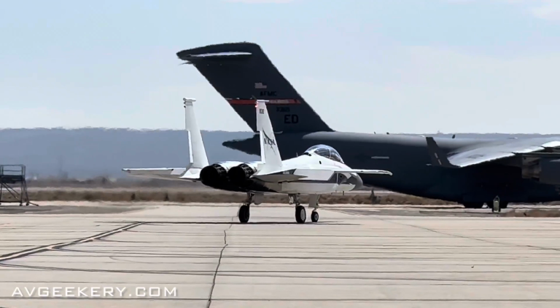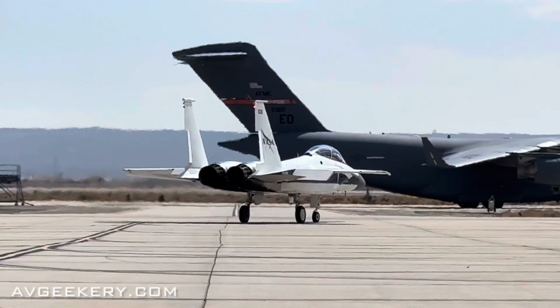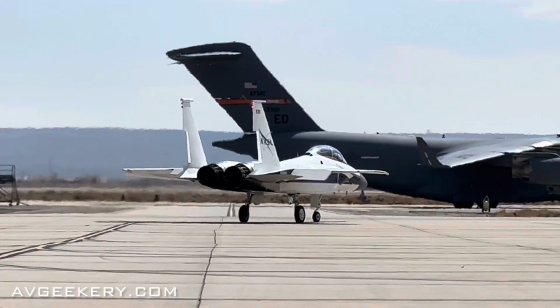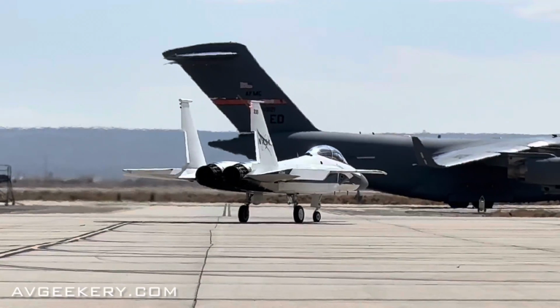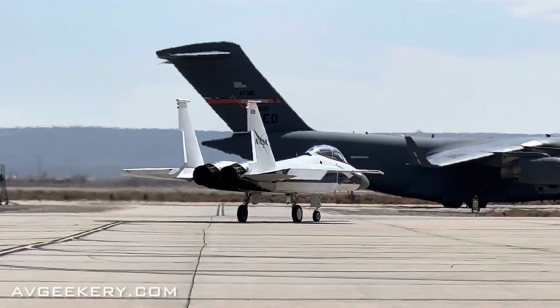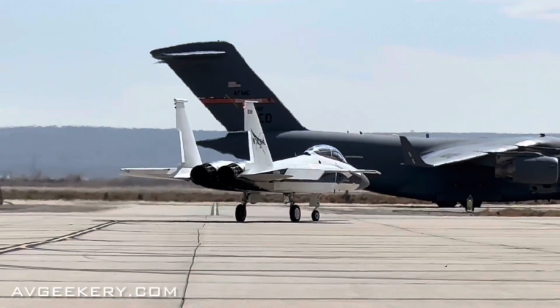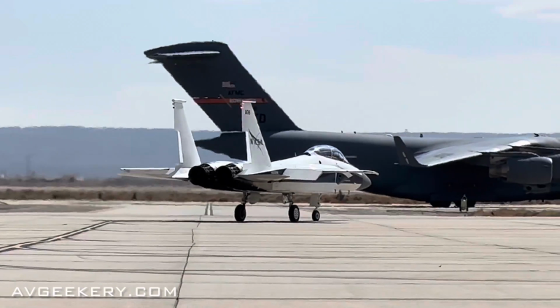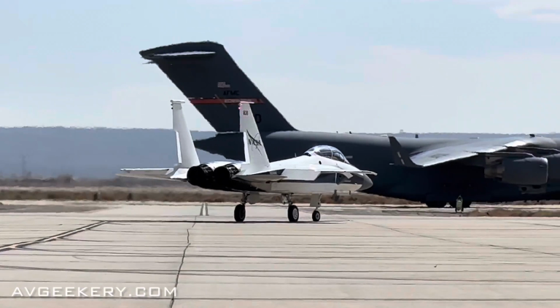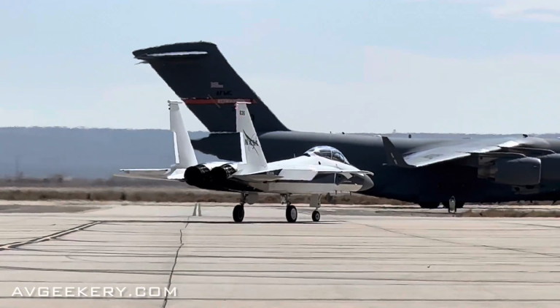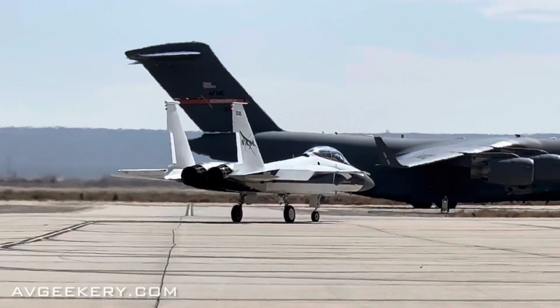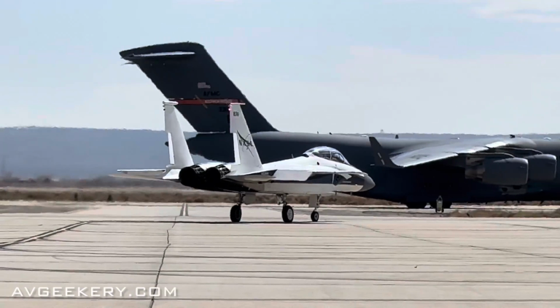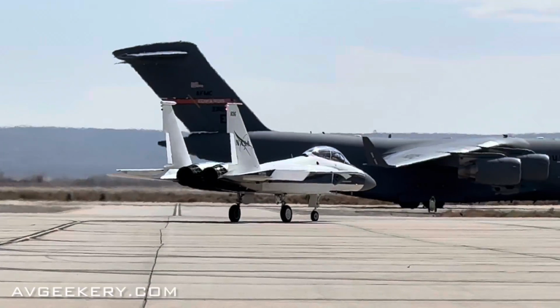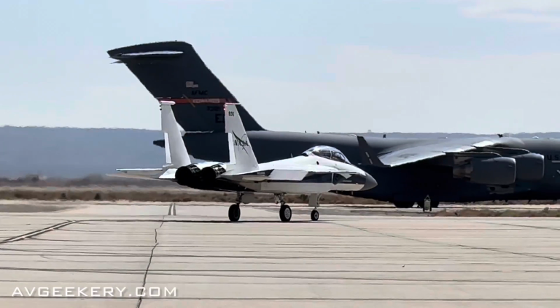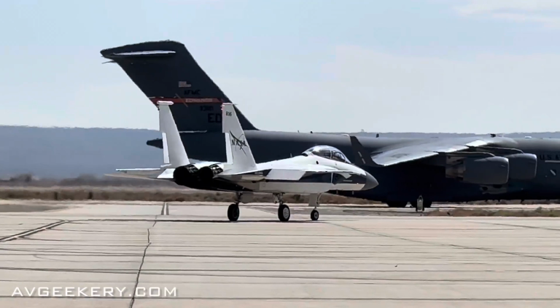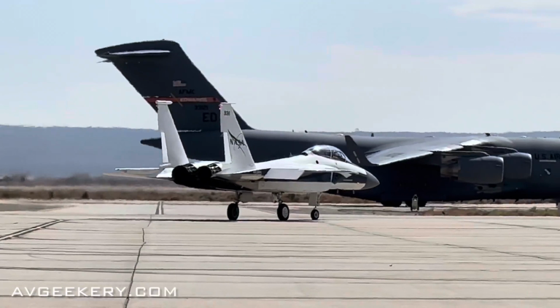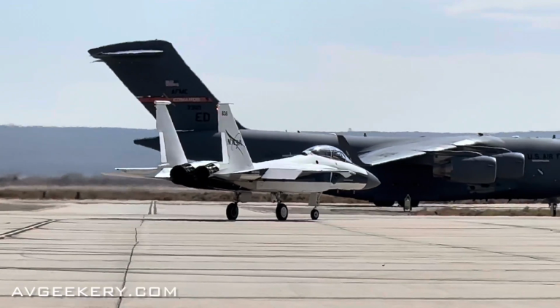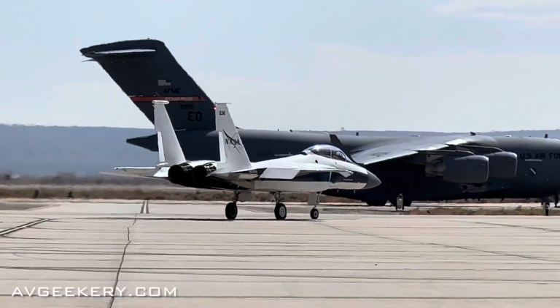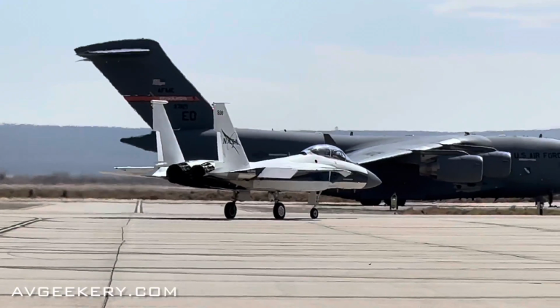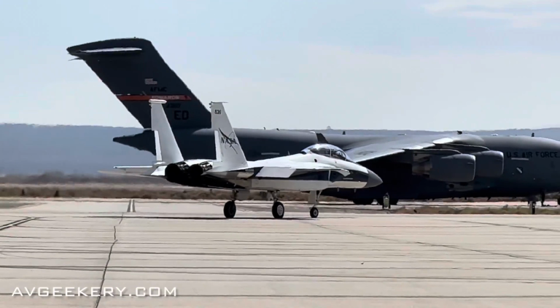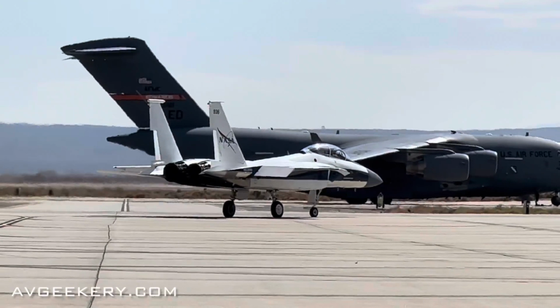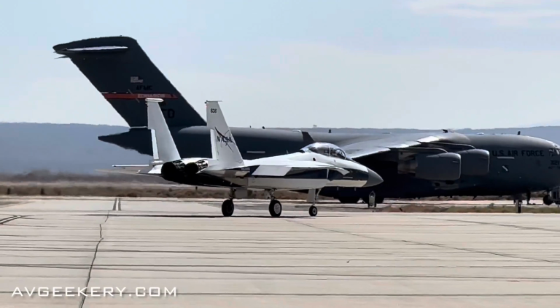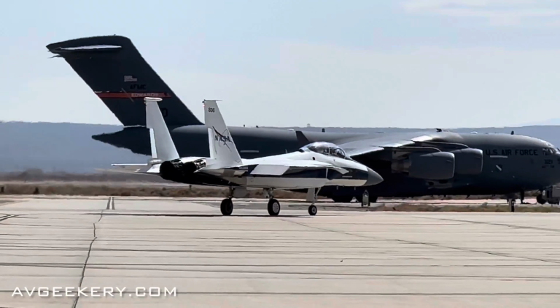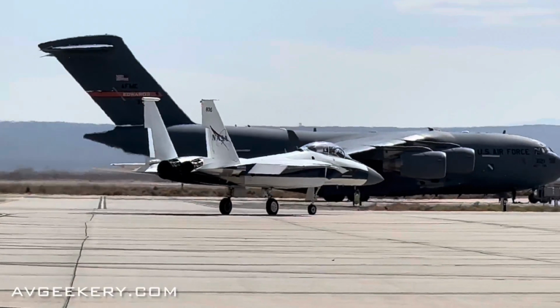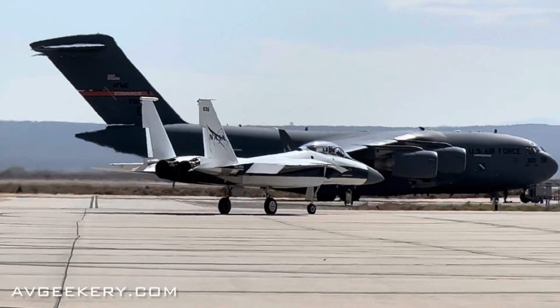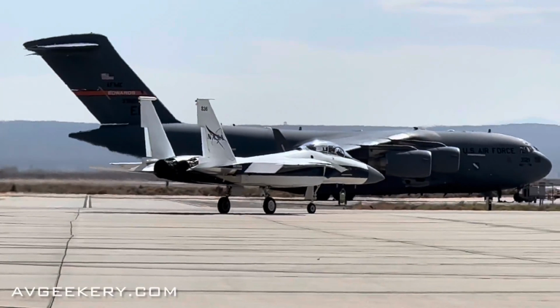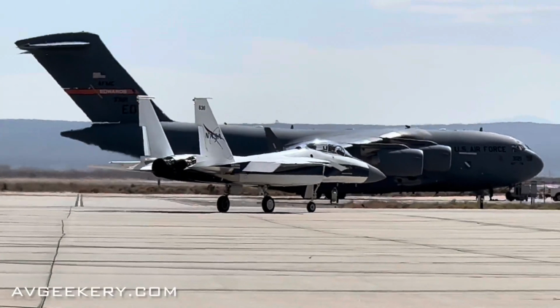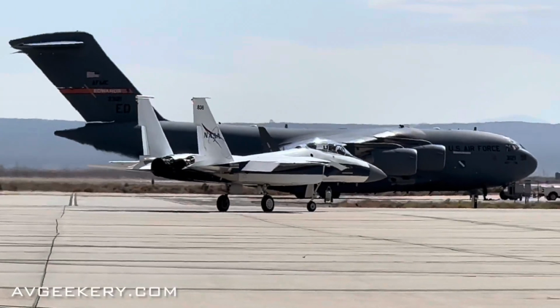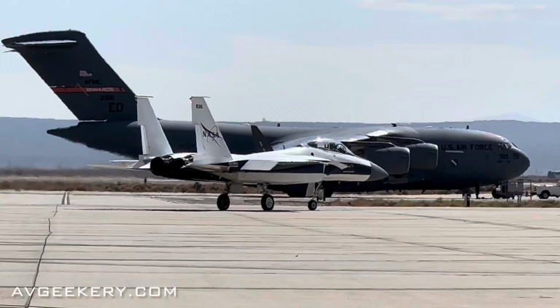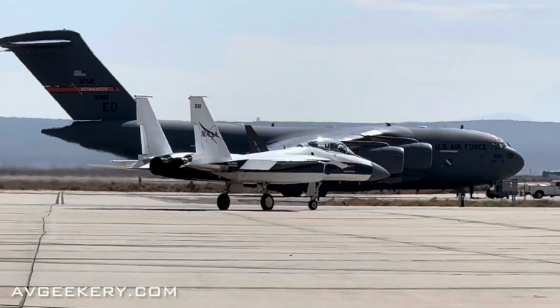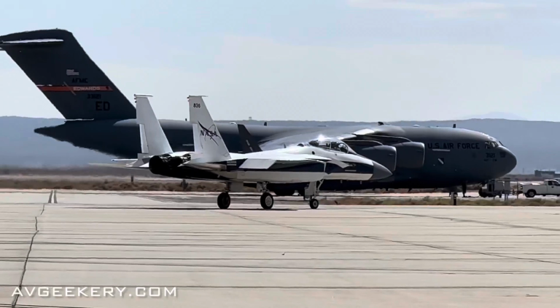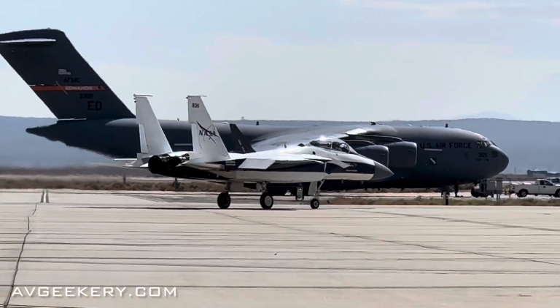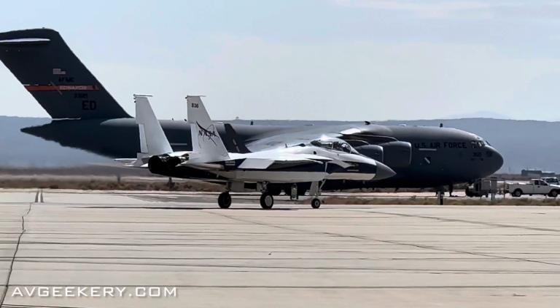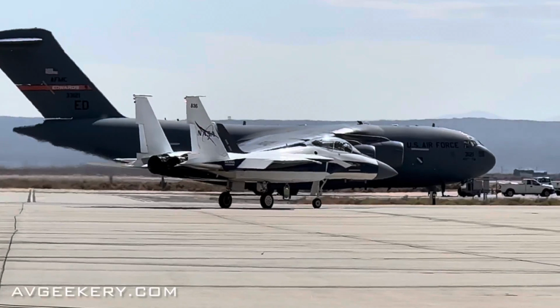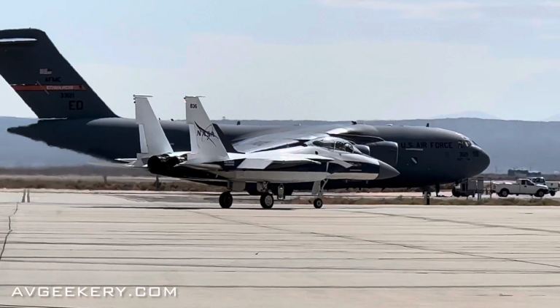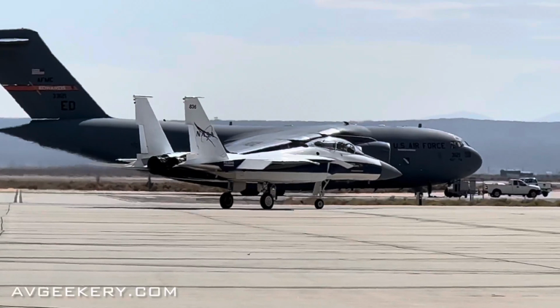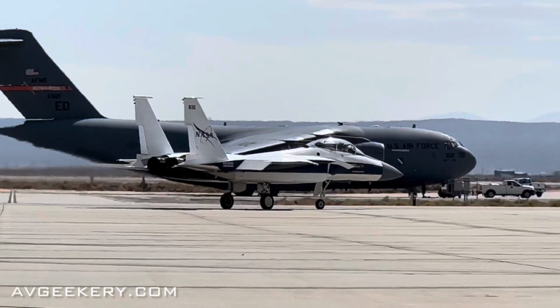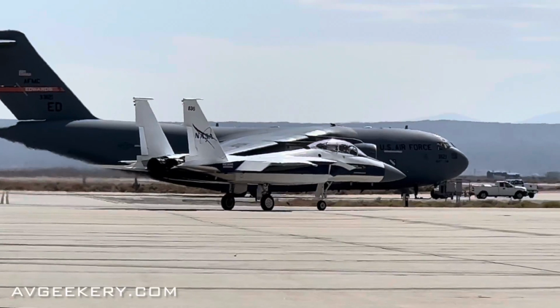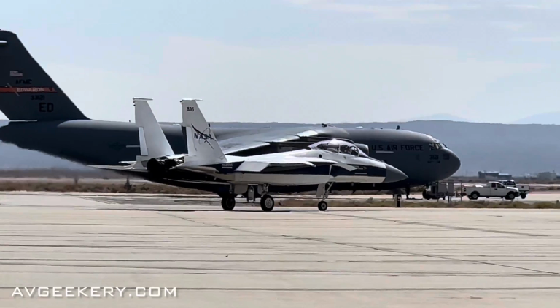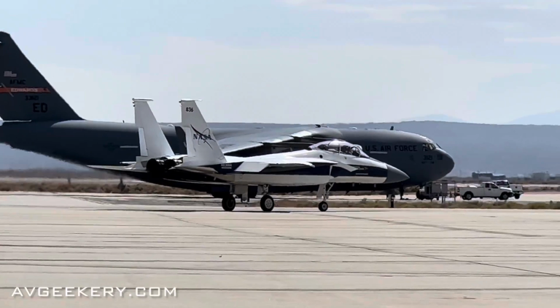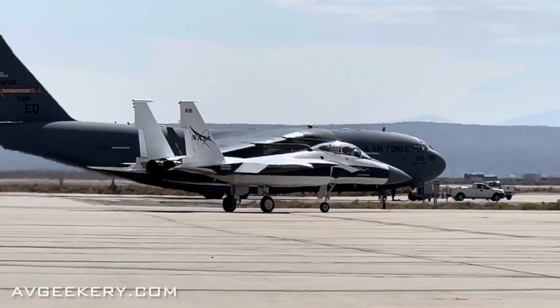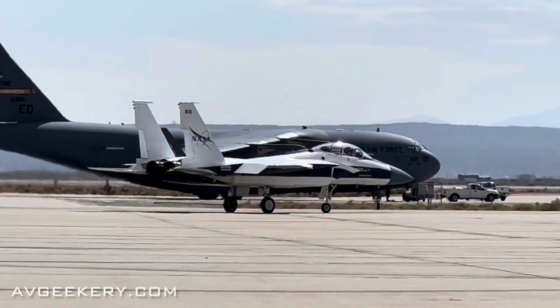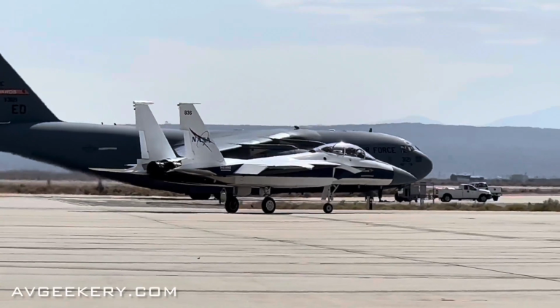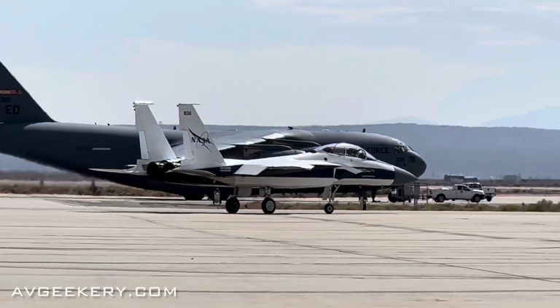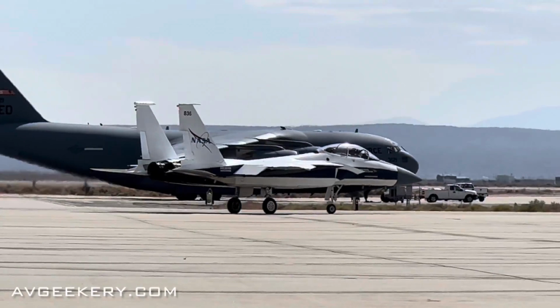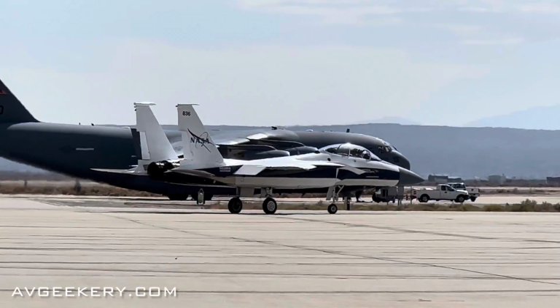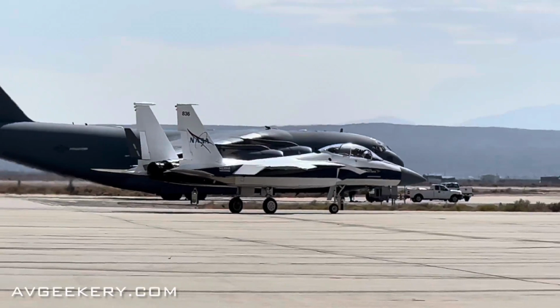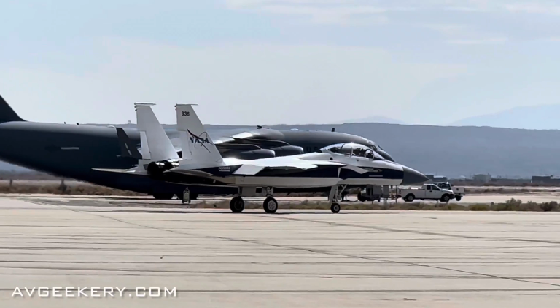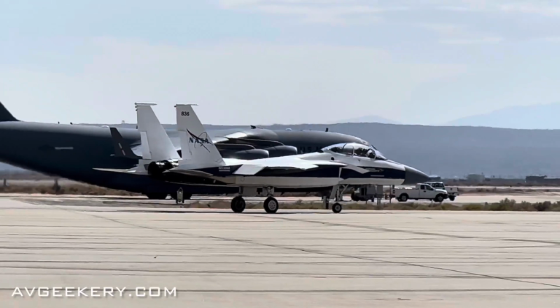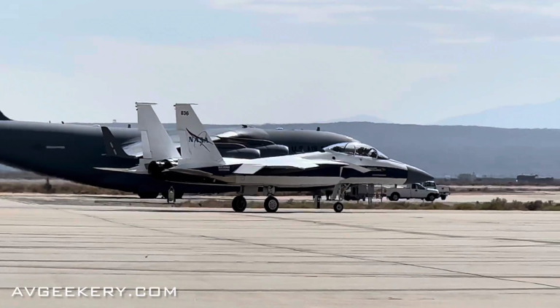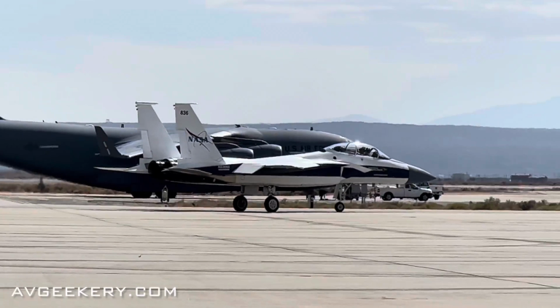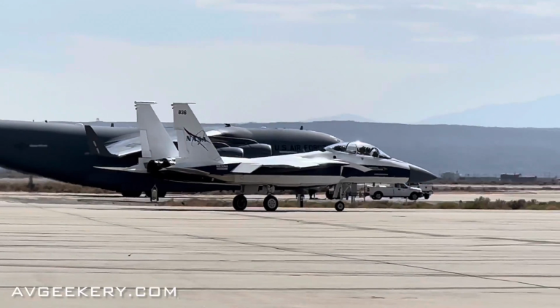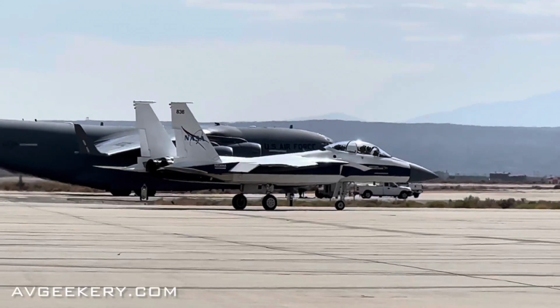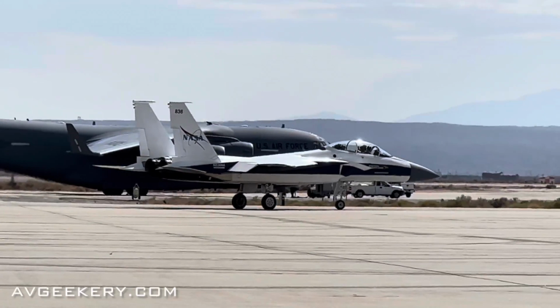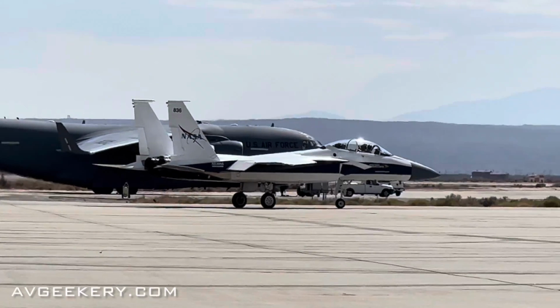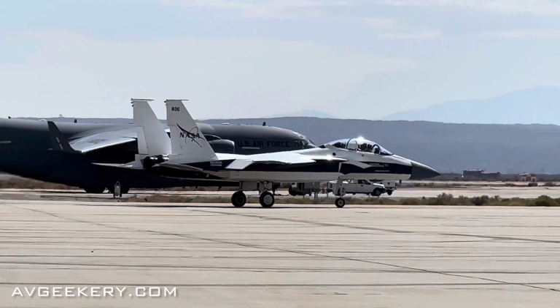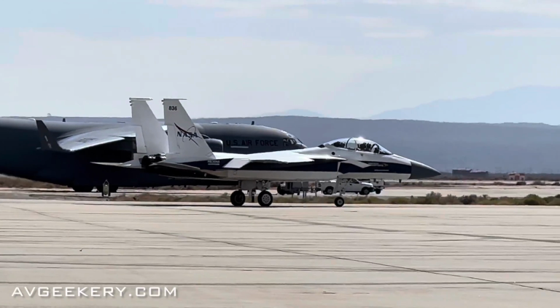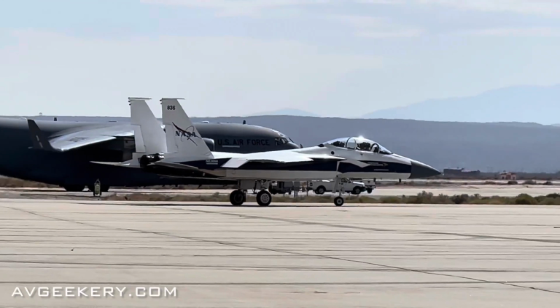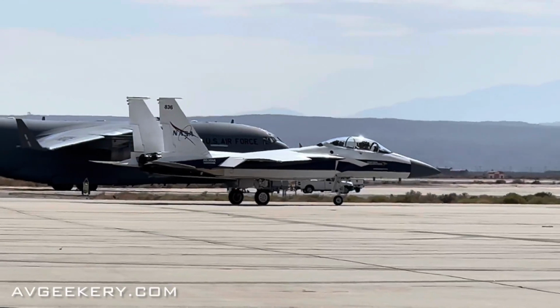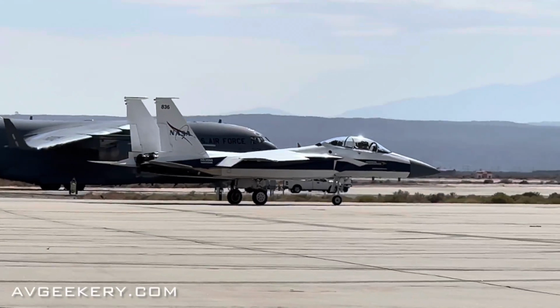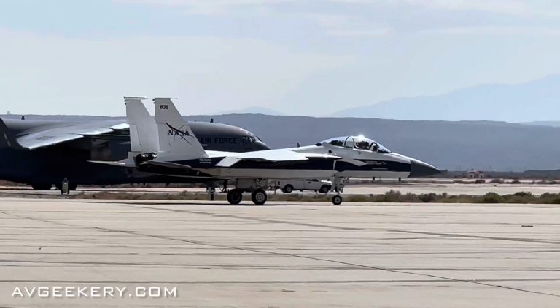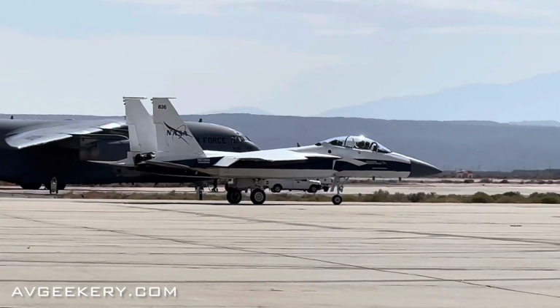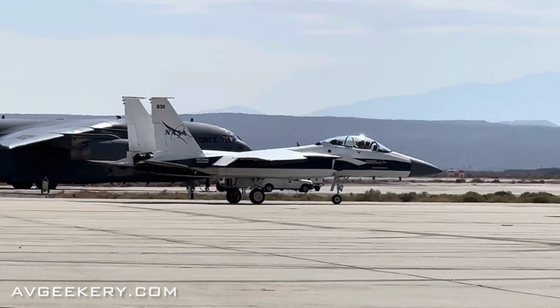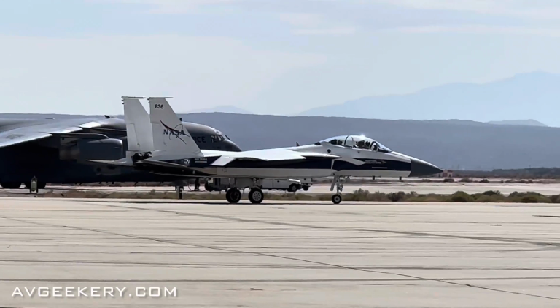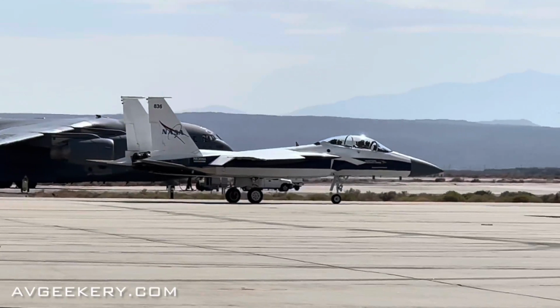It's a great research platform for NASA. It doesn't have the avionics, but if you need something to go fast, it'll go fast.